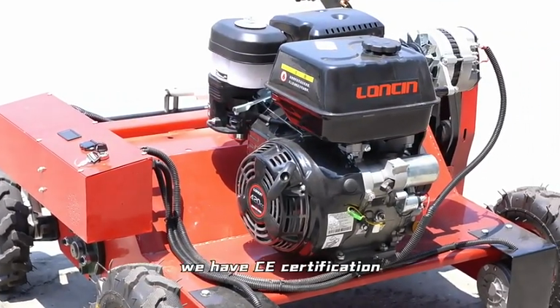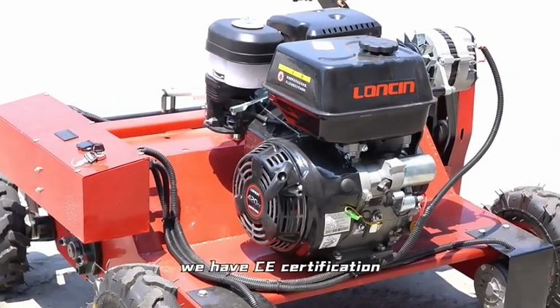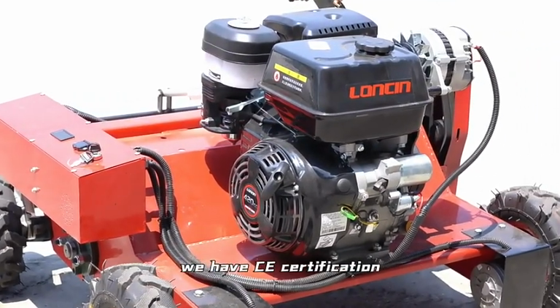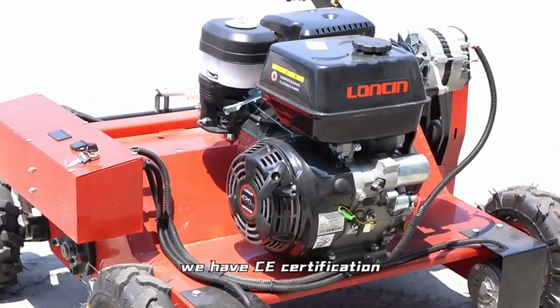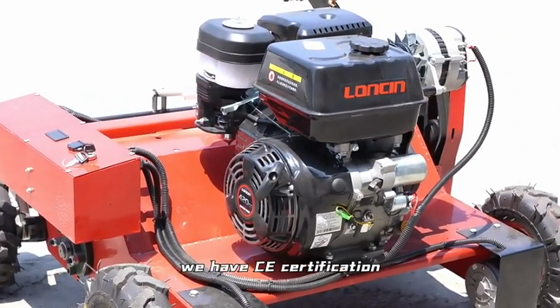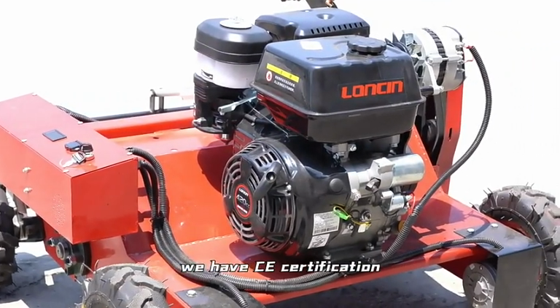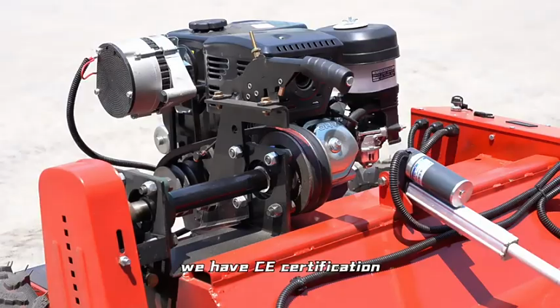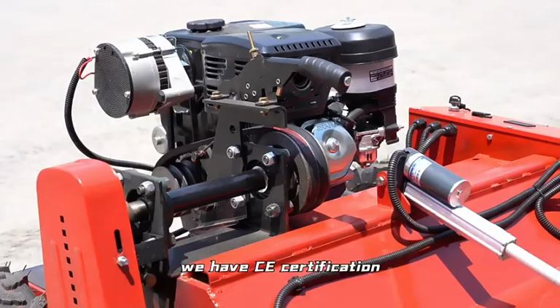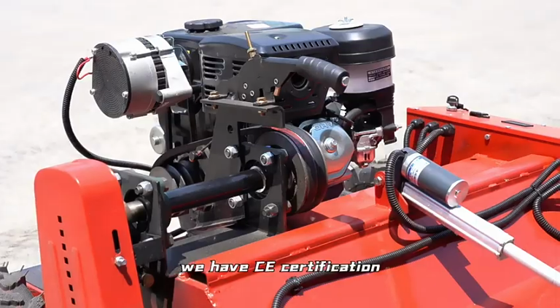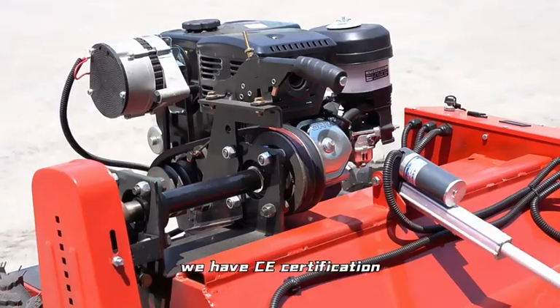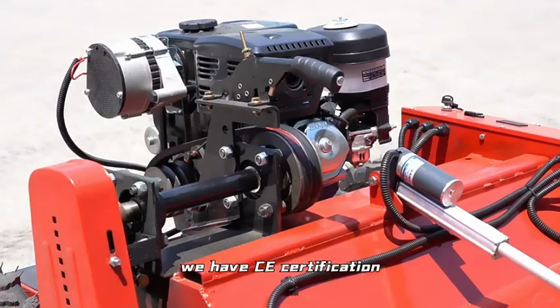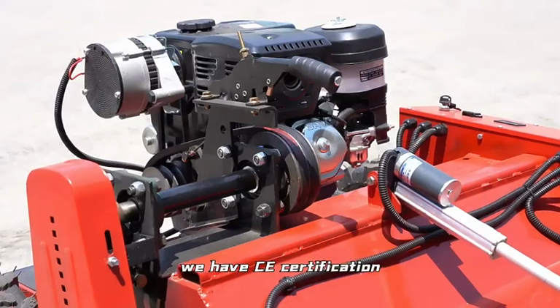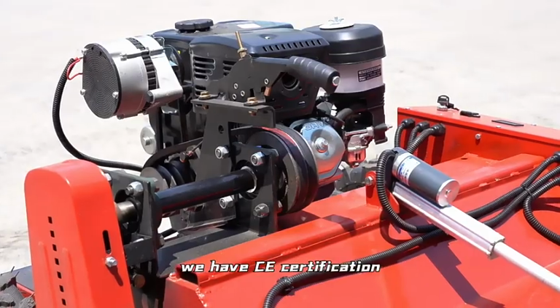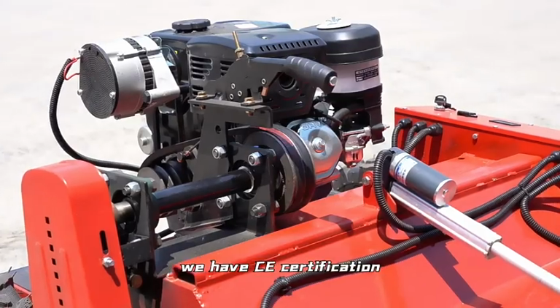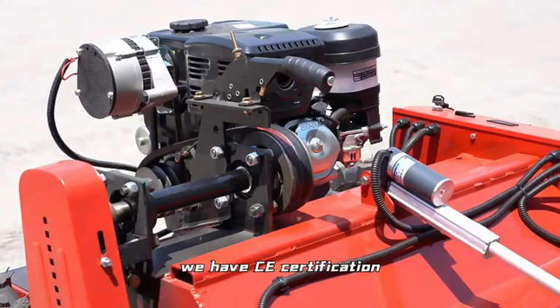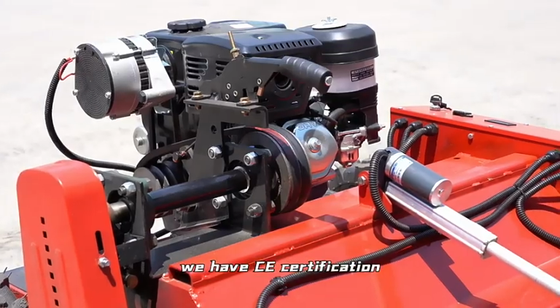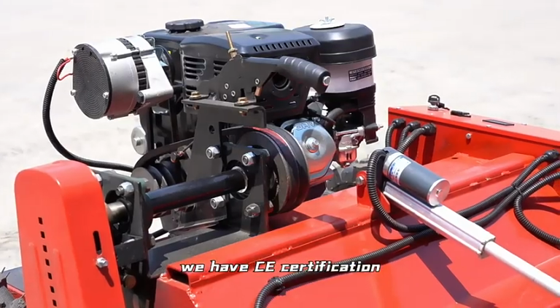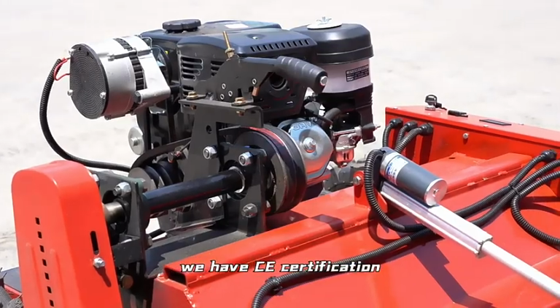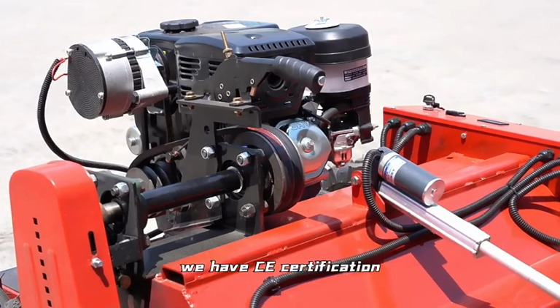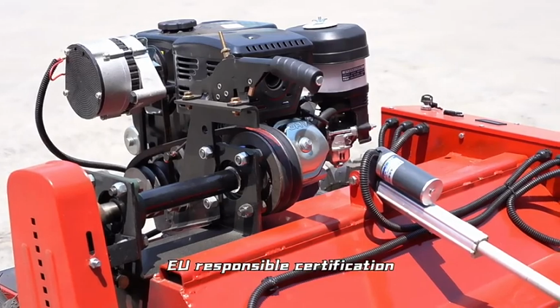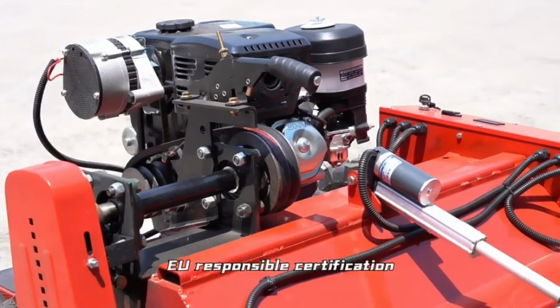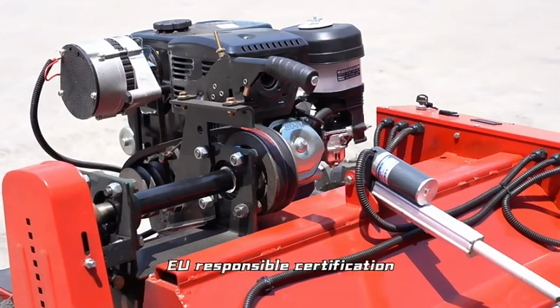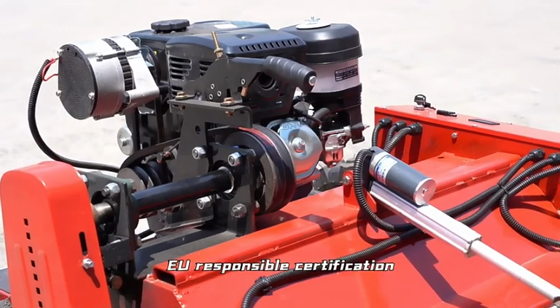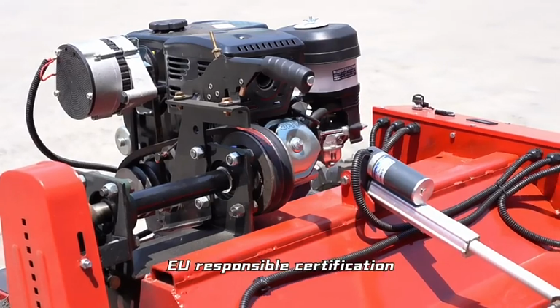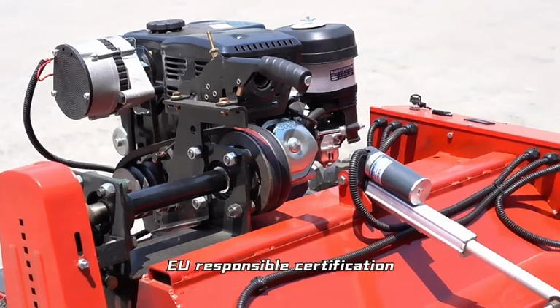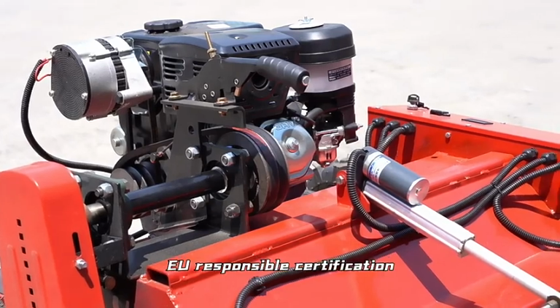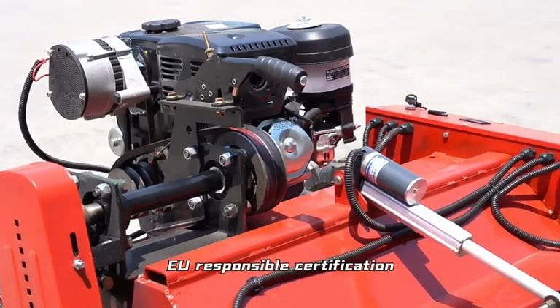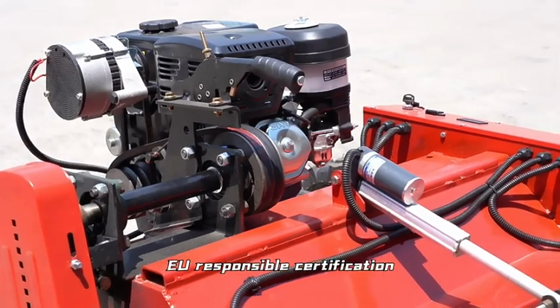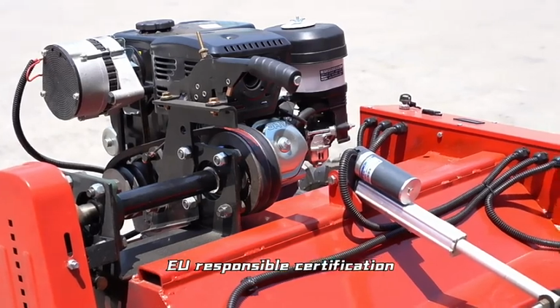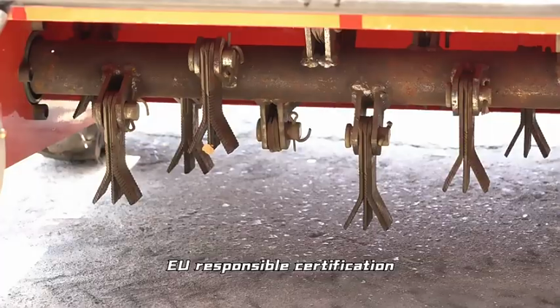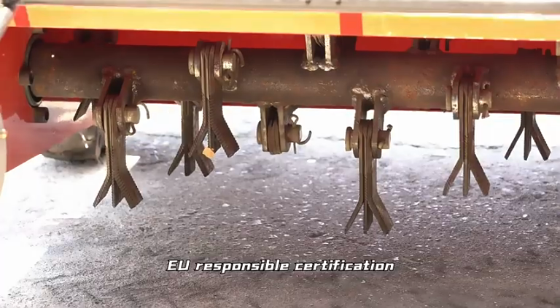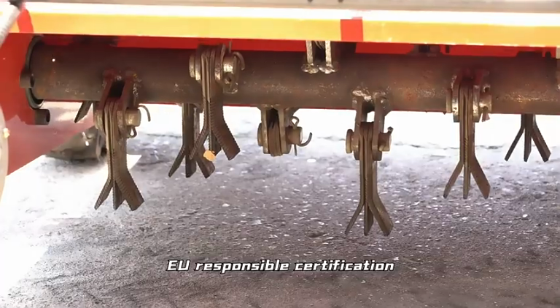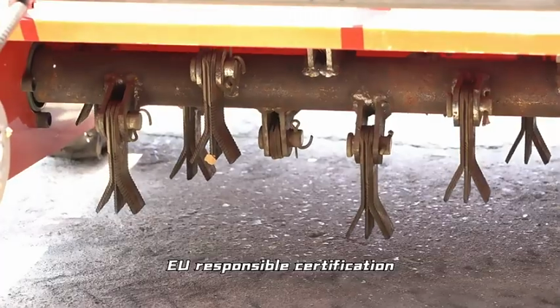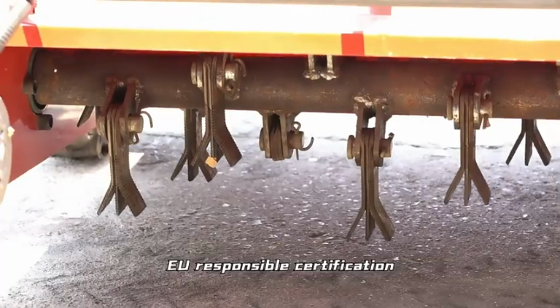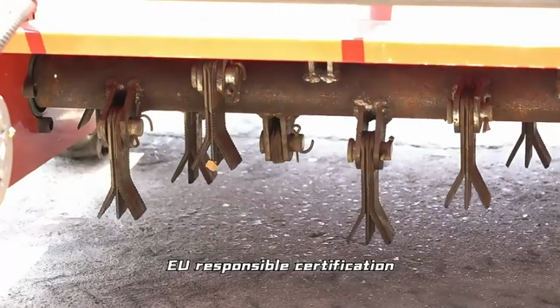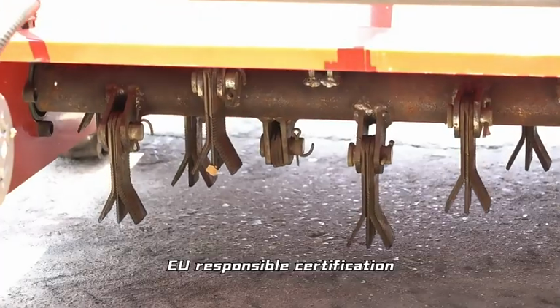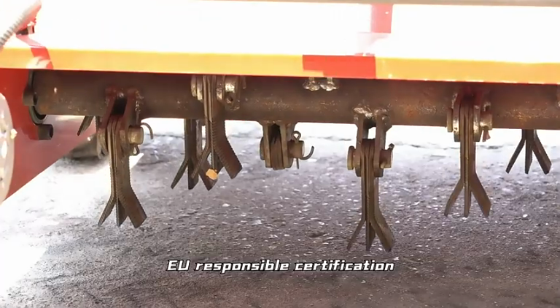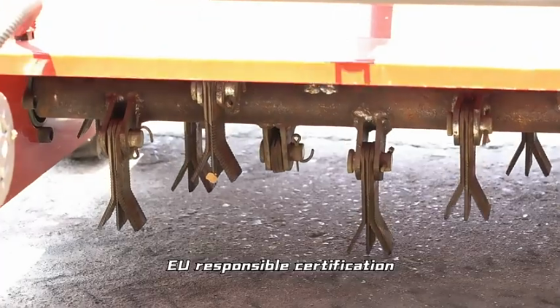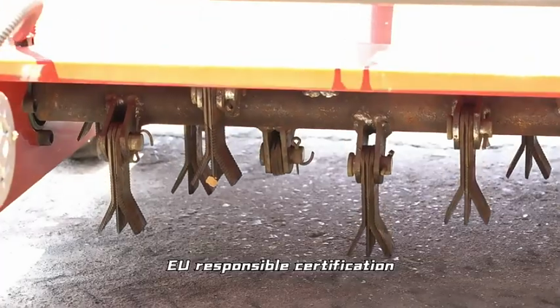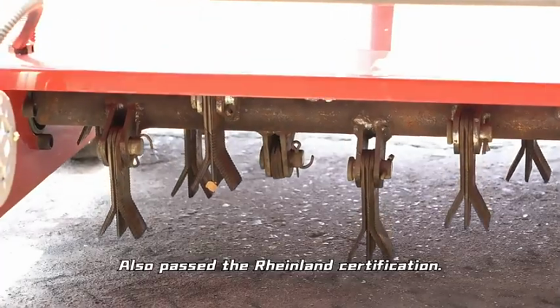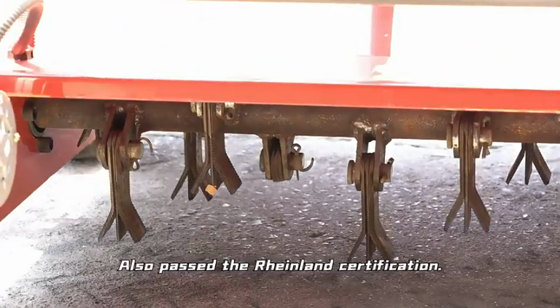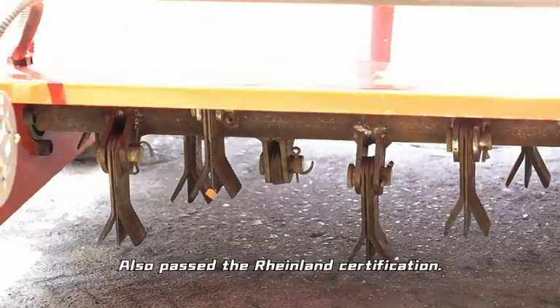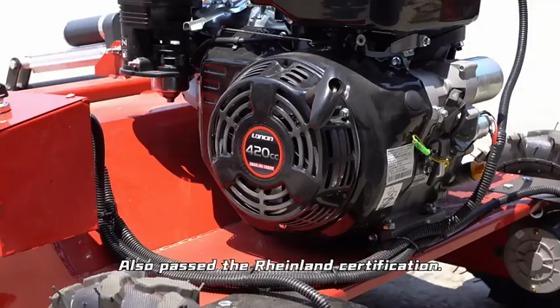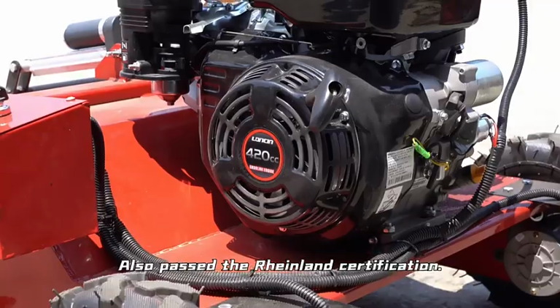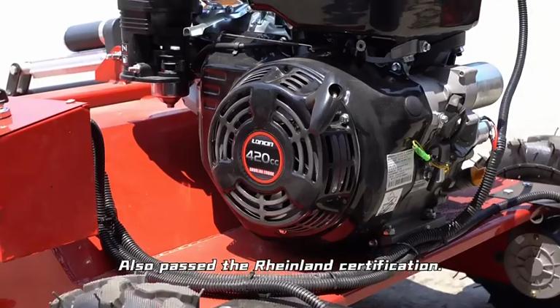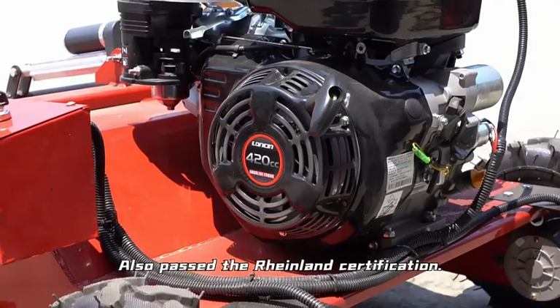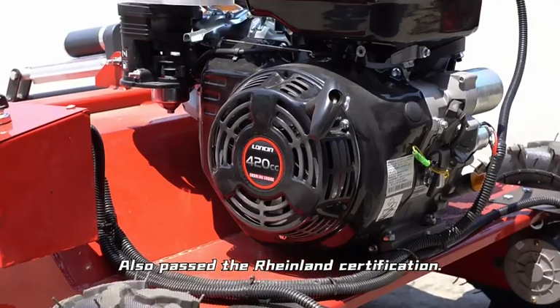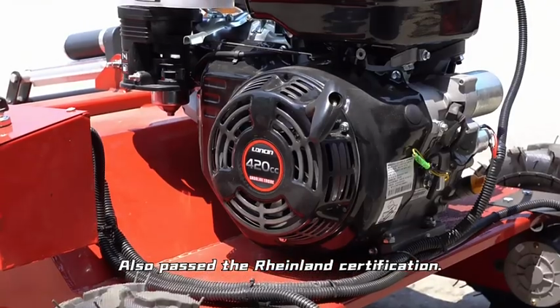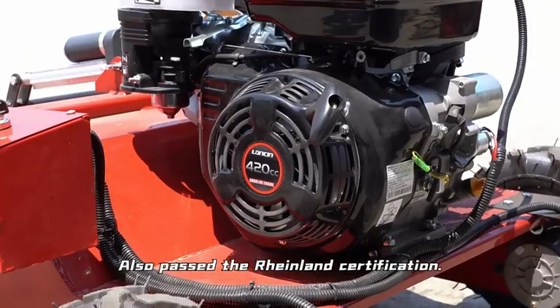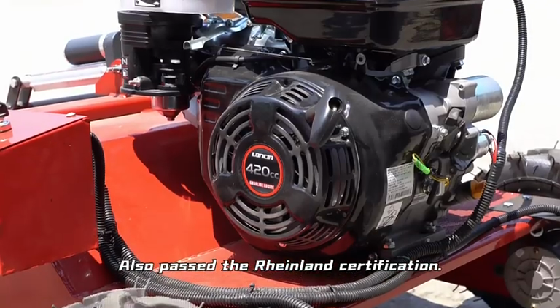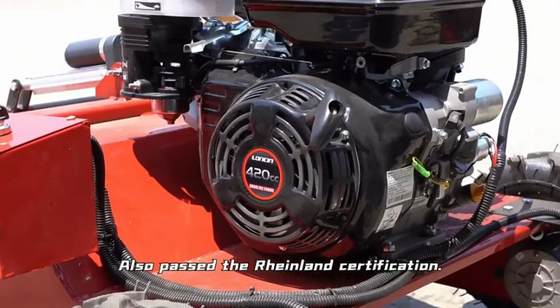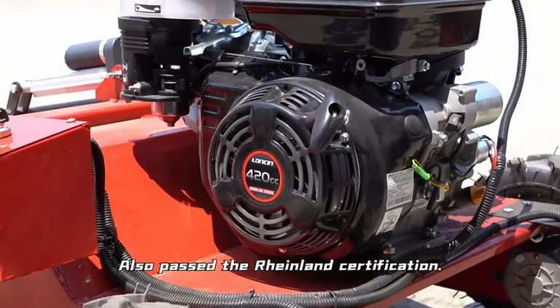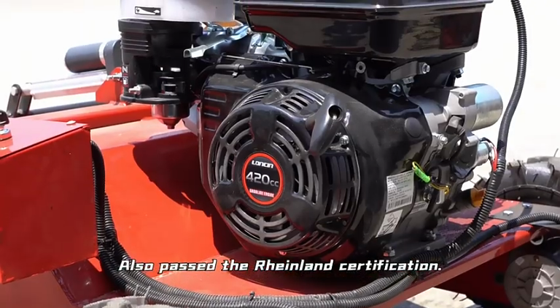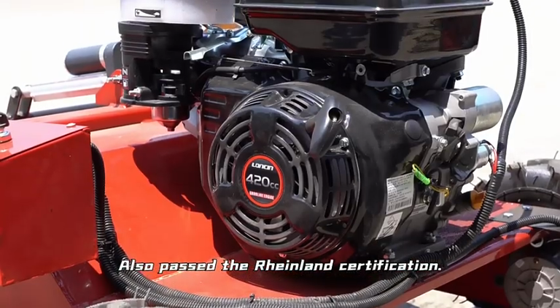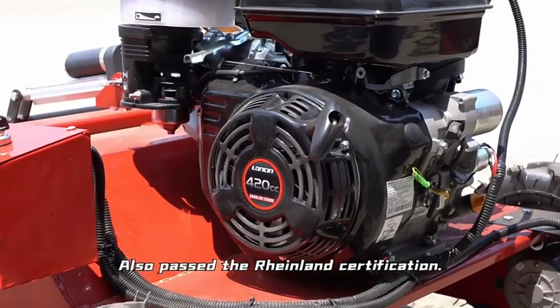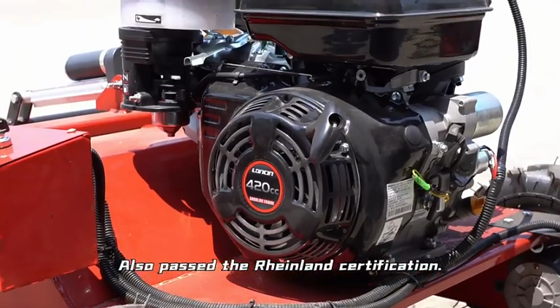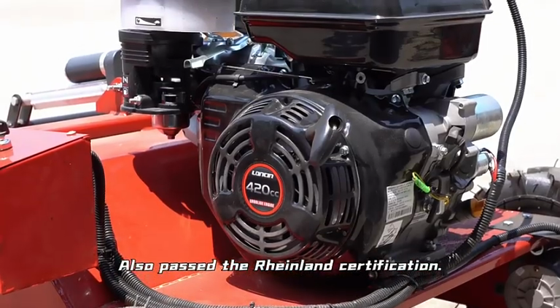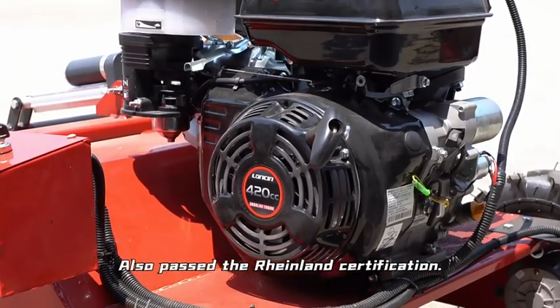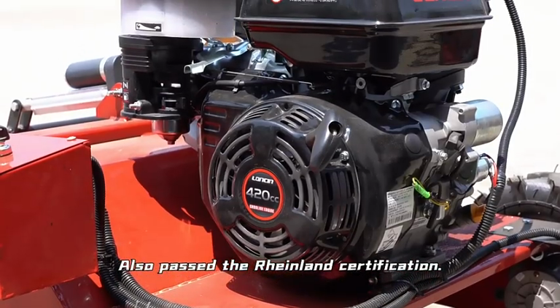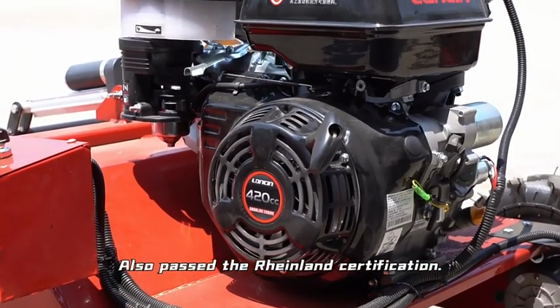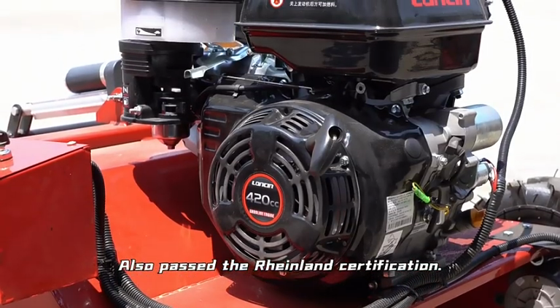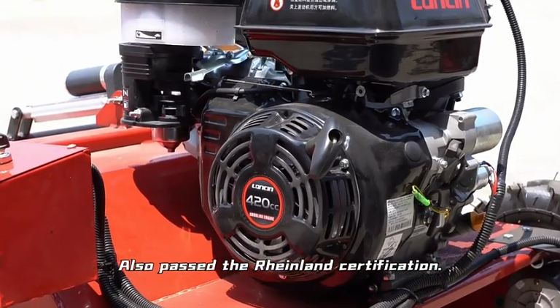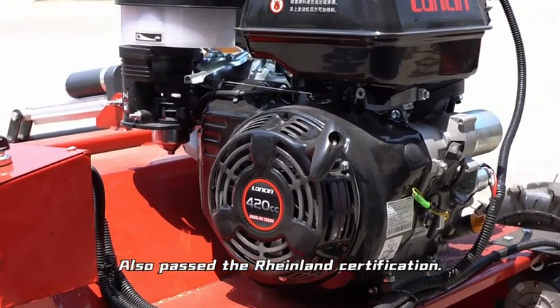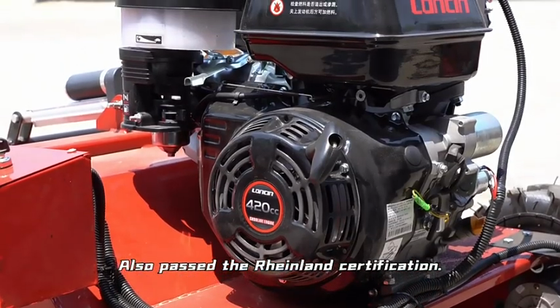We have CE Certification, EU Responsible Certification, and have also passed the Raylan Certification.